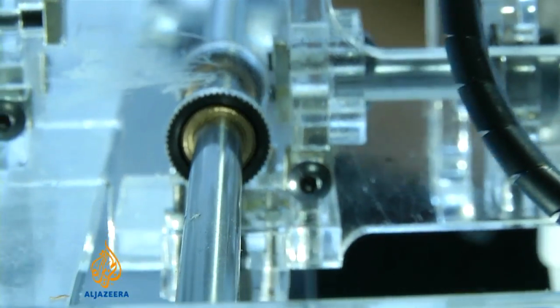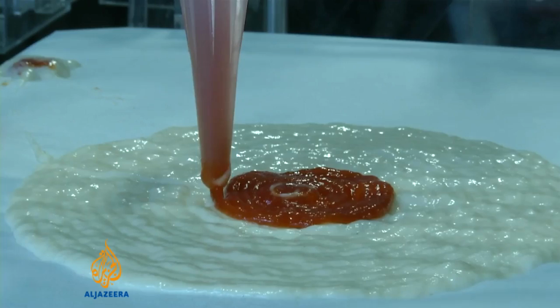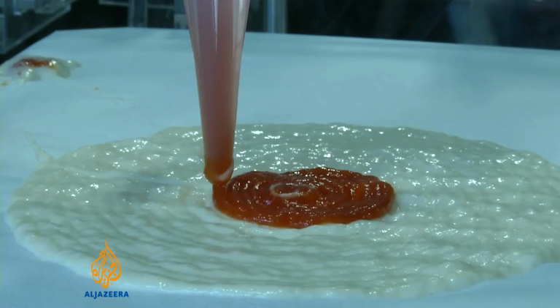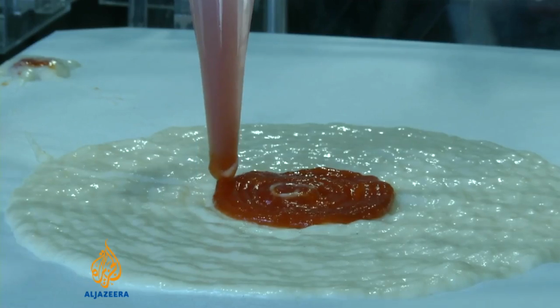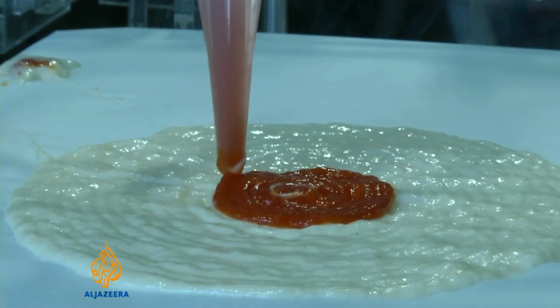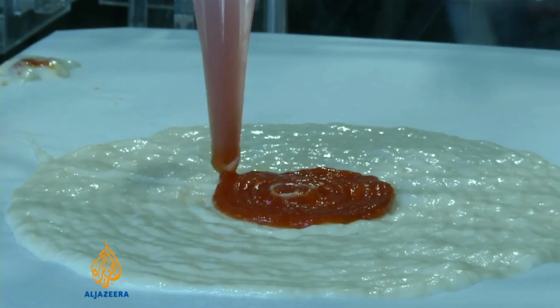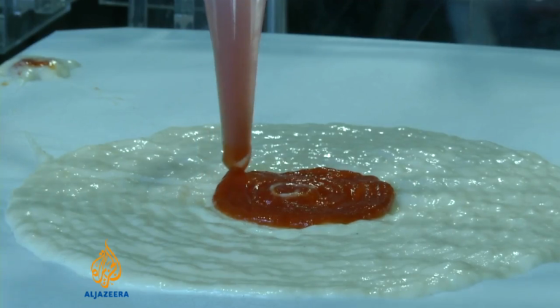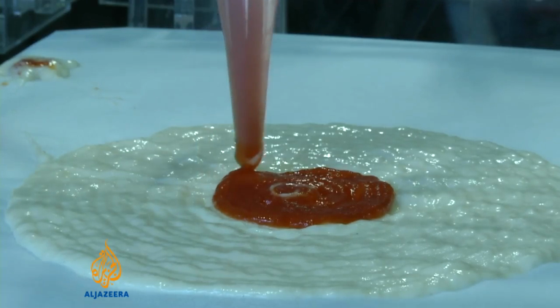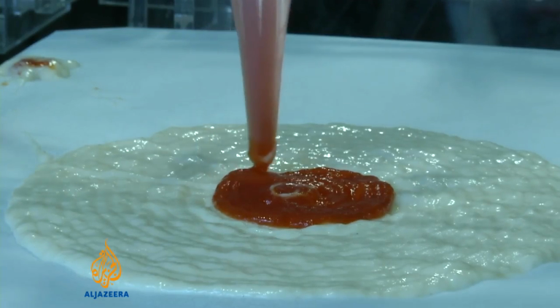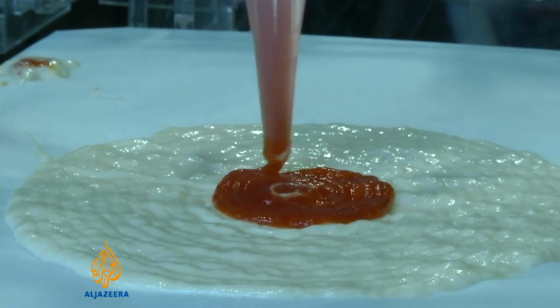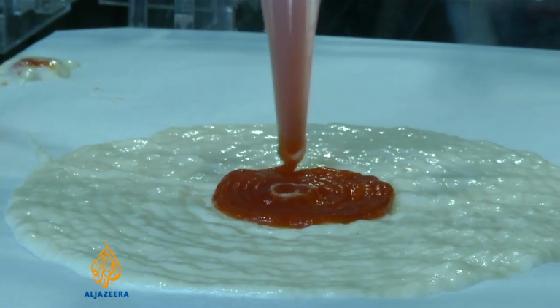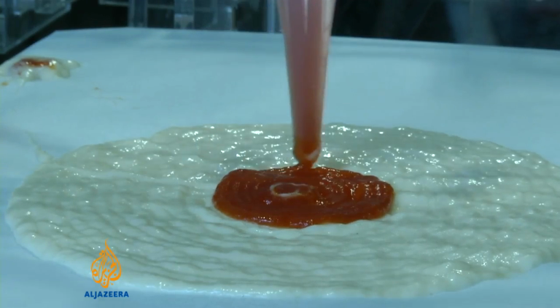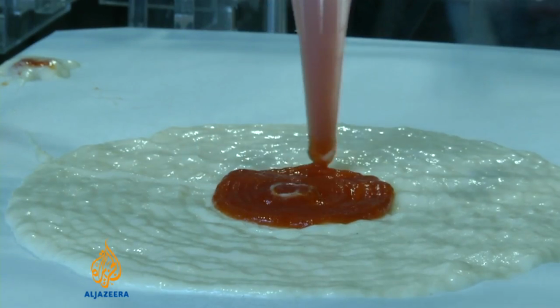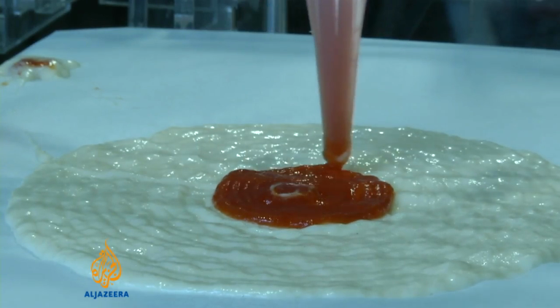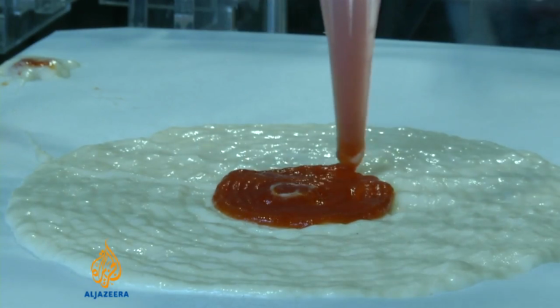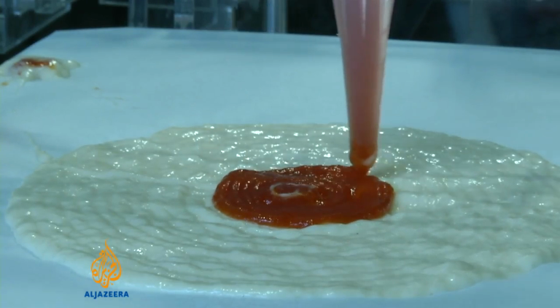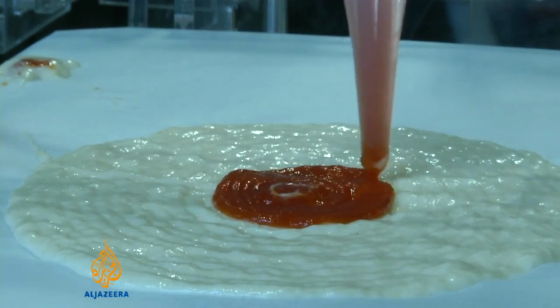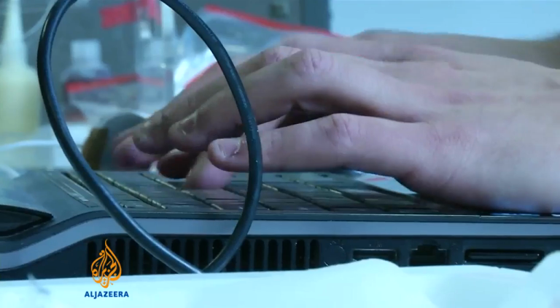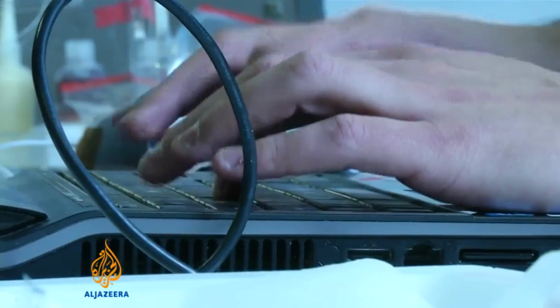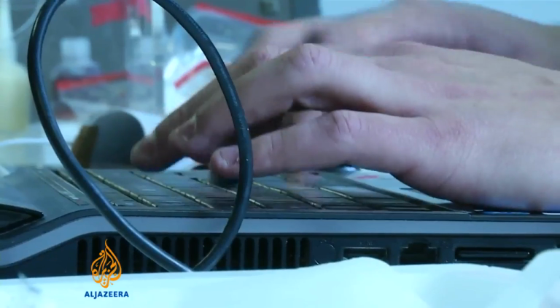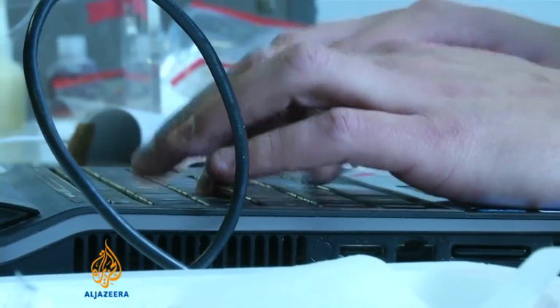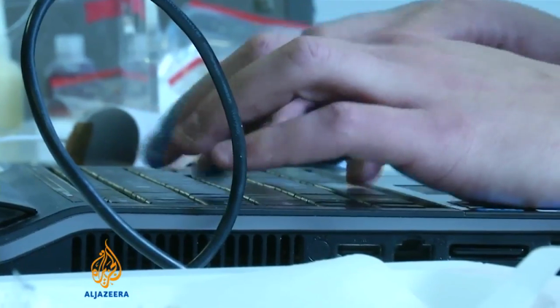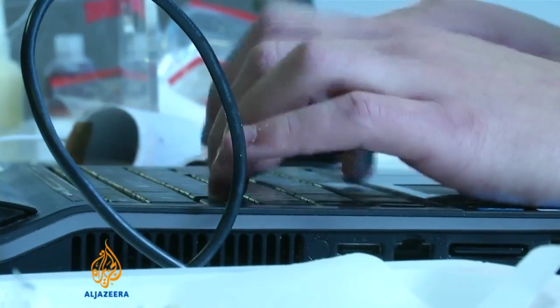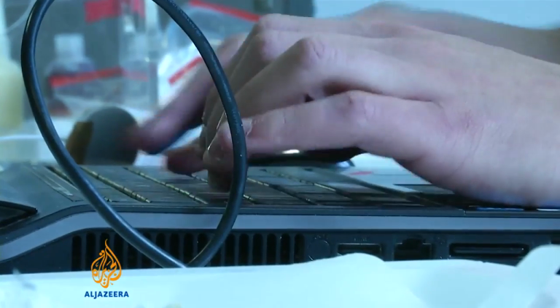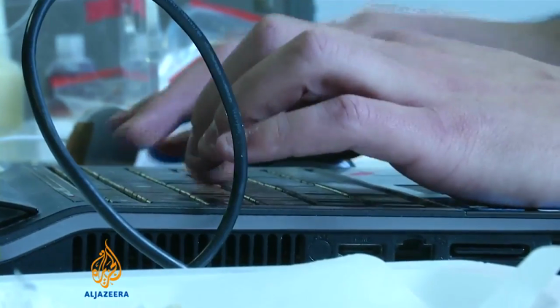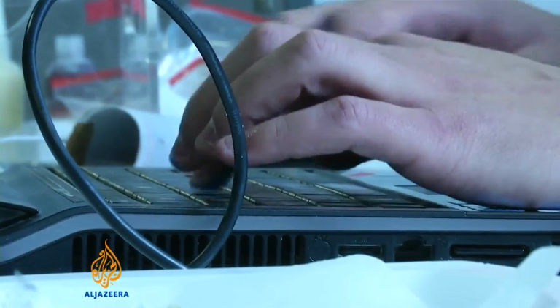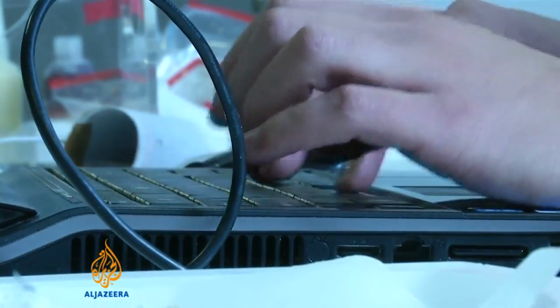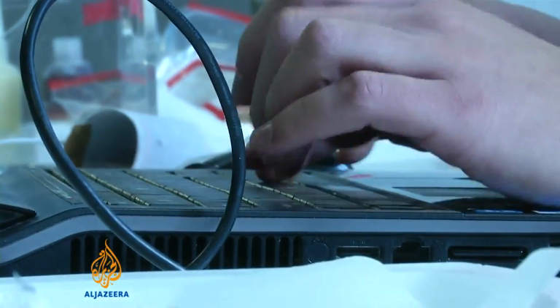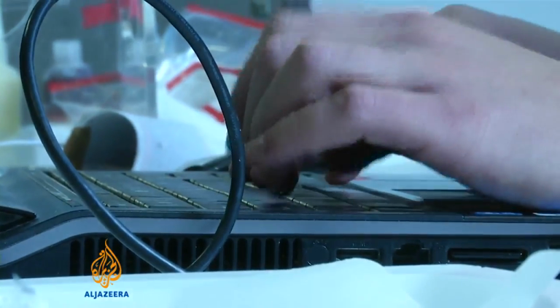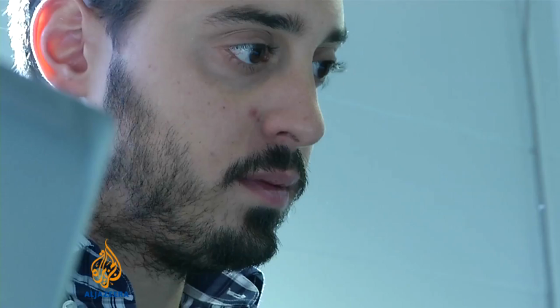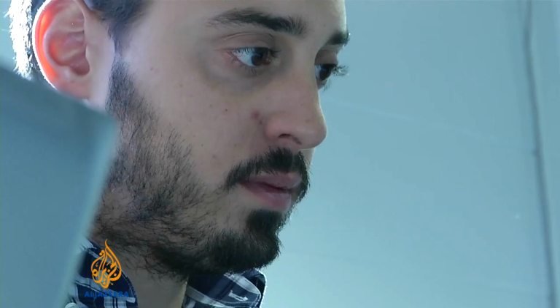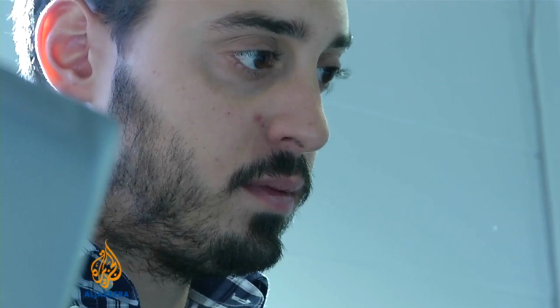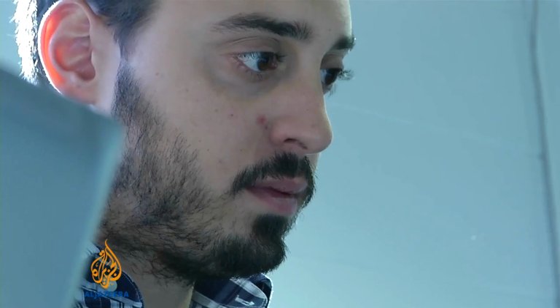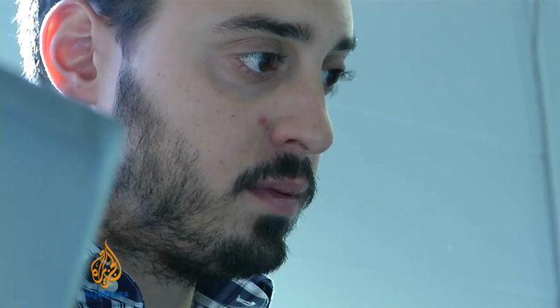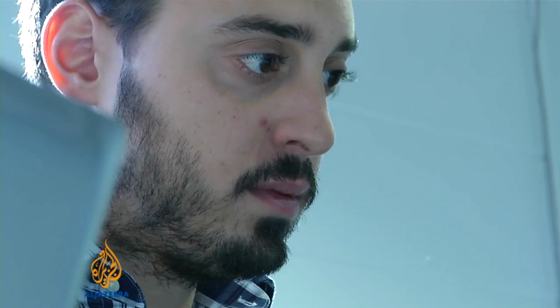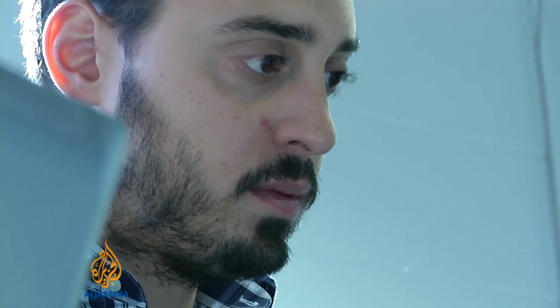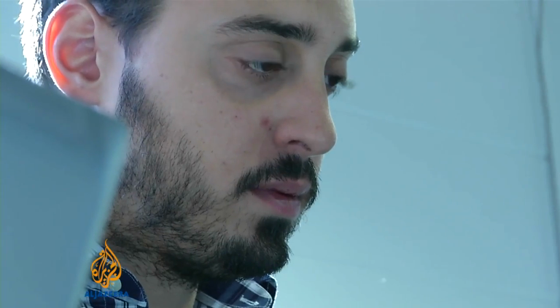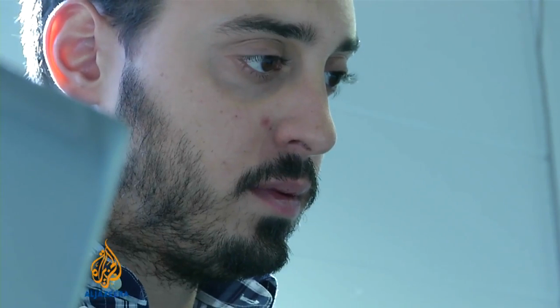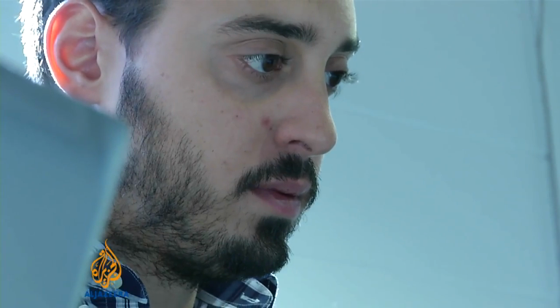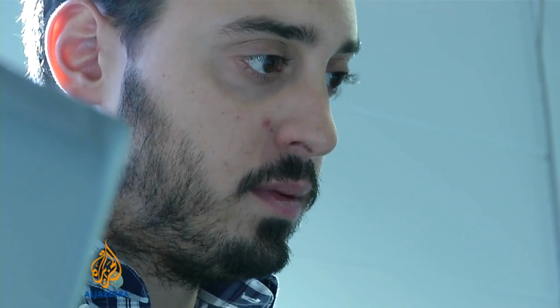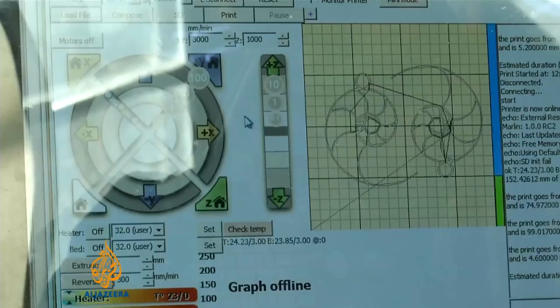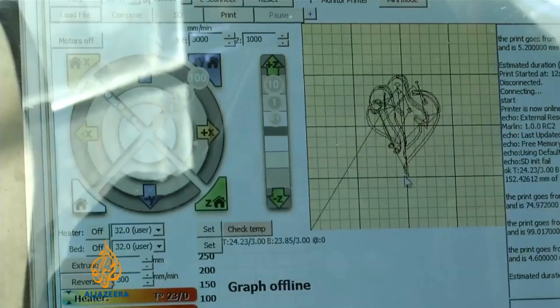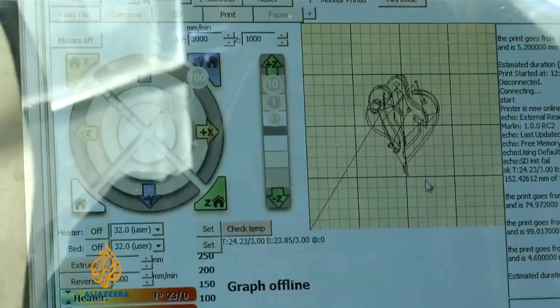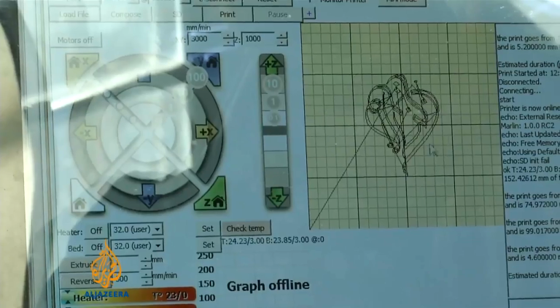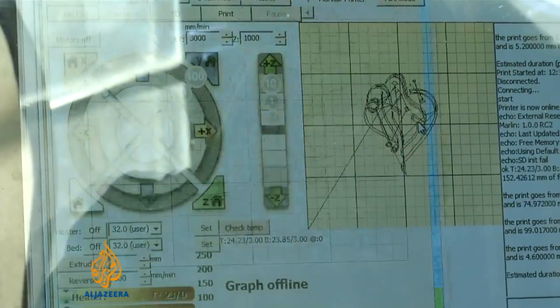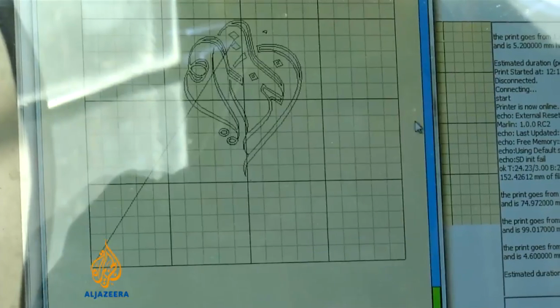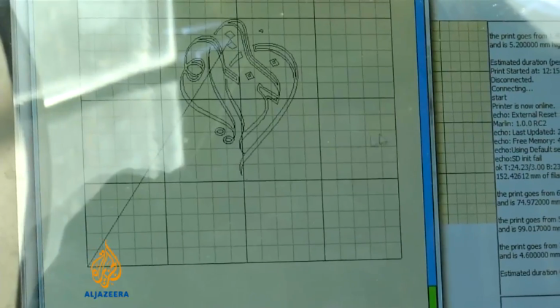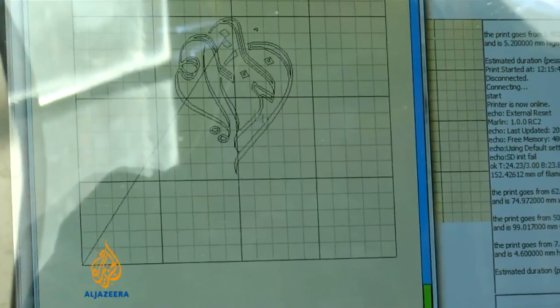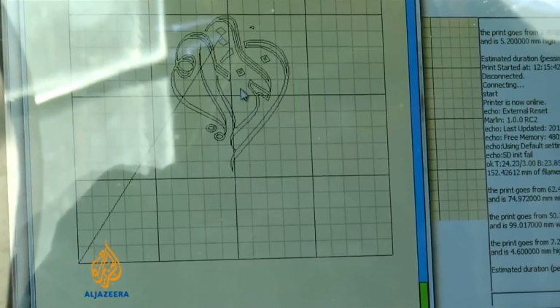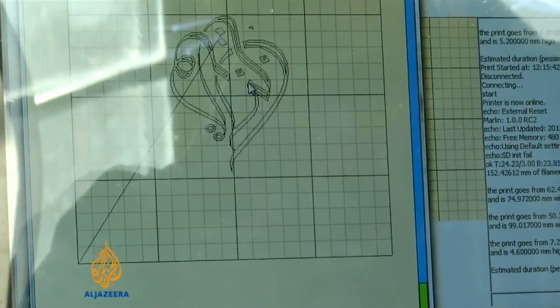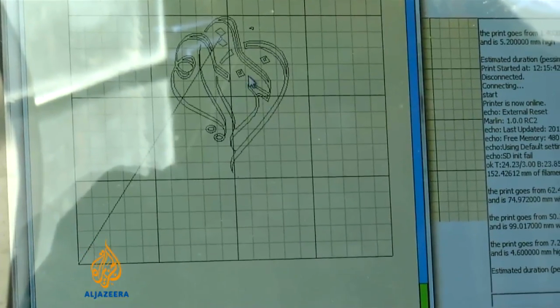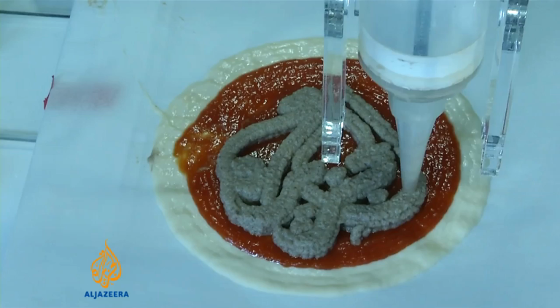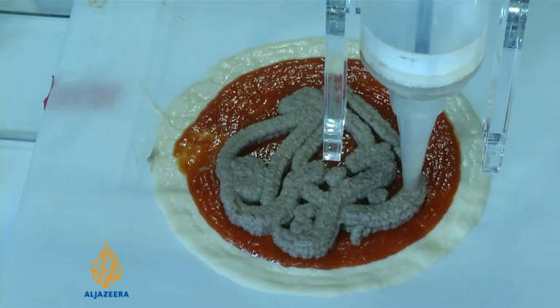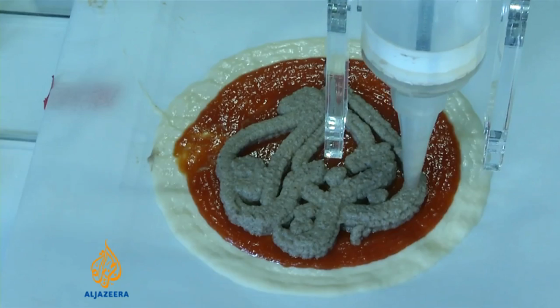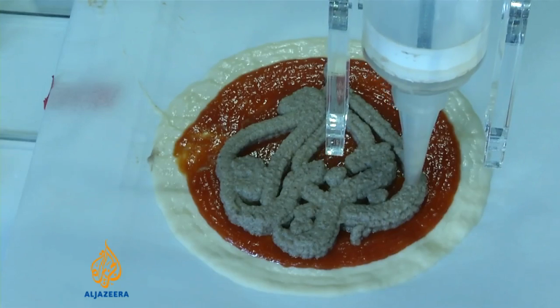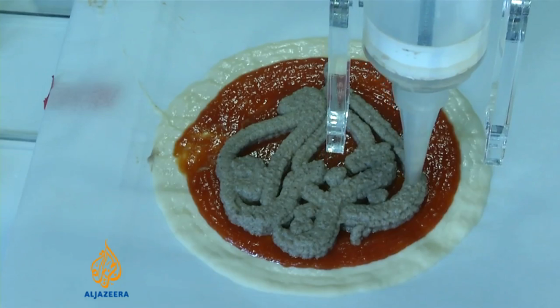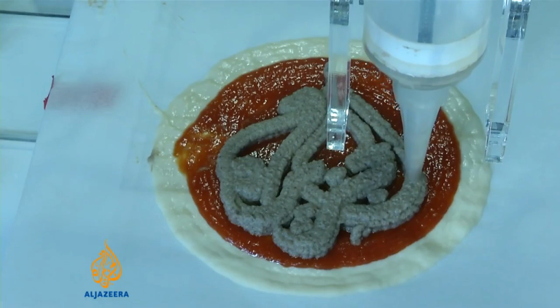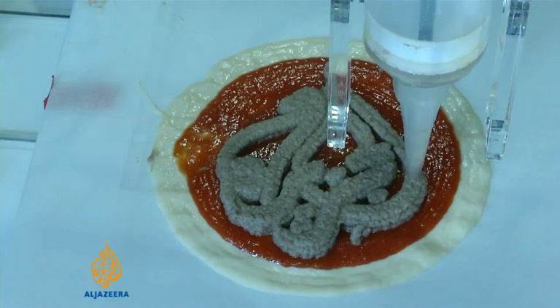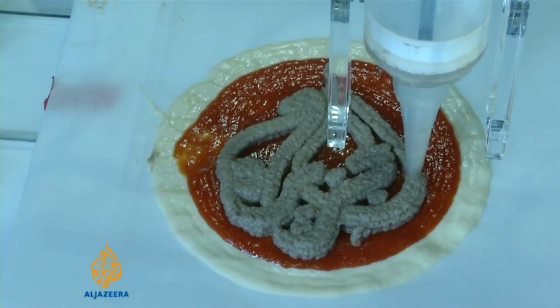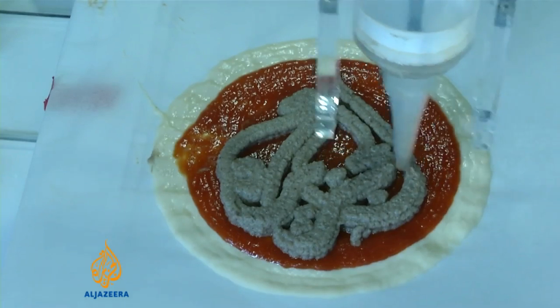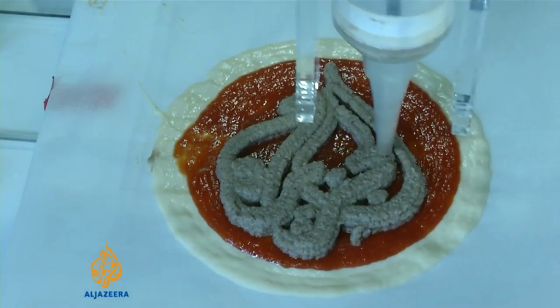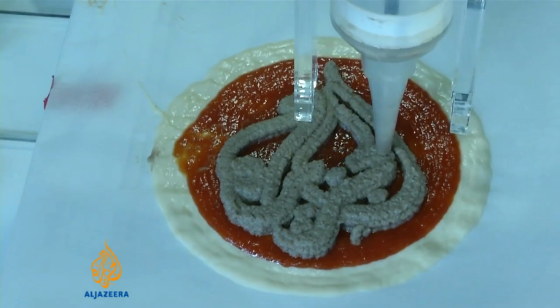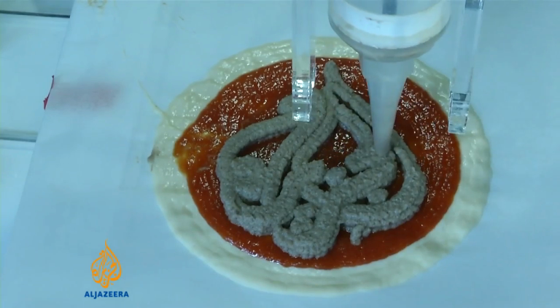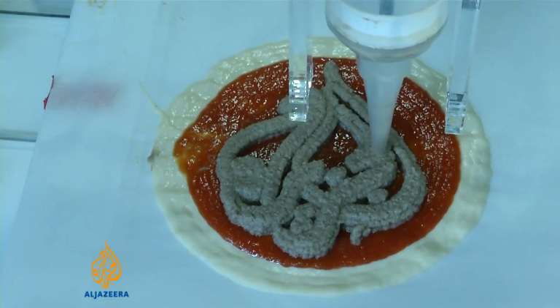A dish like this pizza here is programmed, then a short wait while the meal of your choice is printed out.